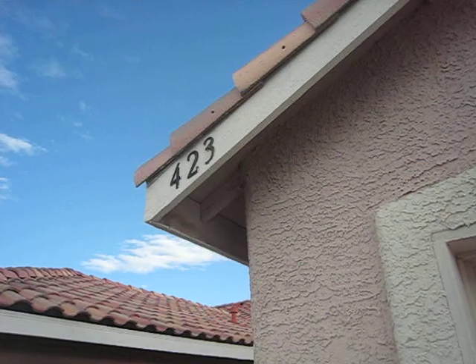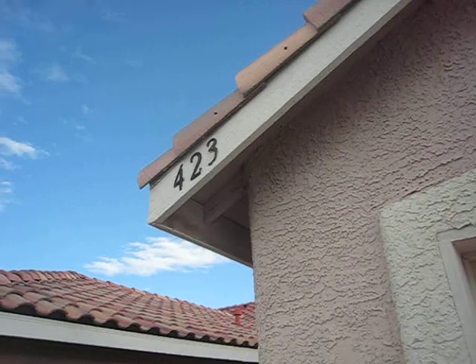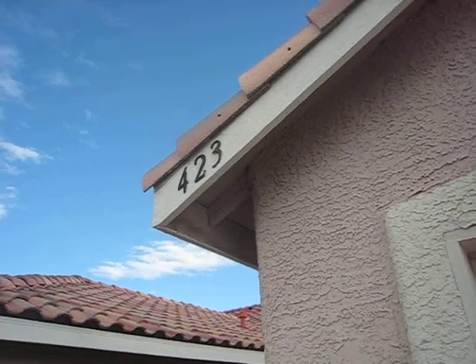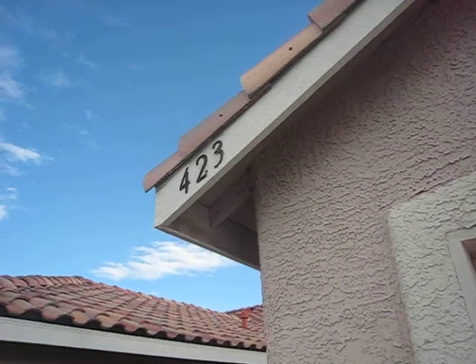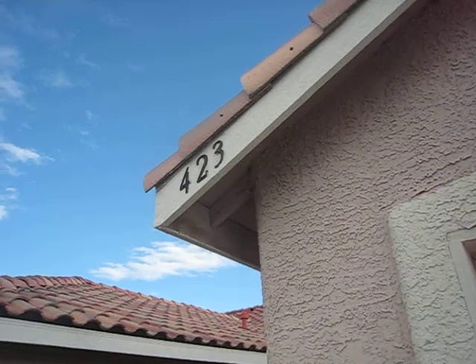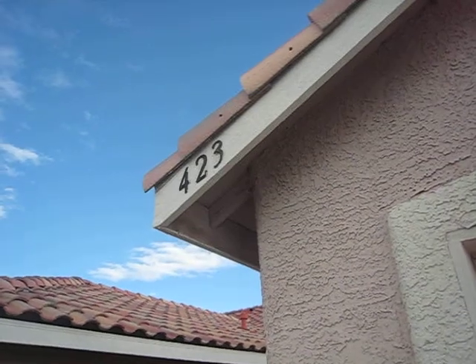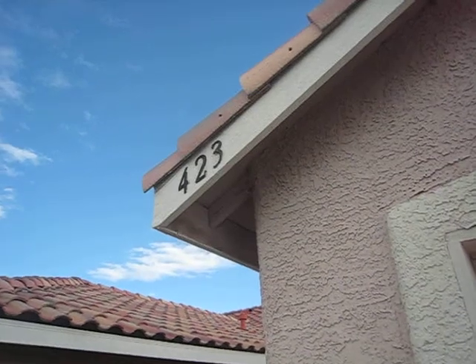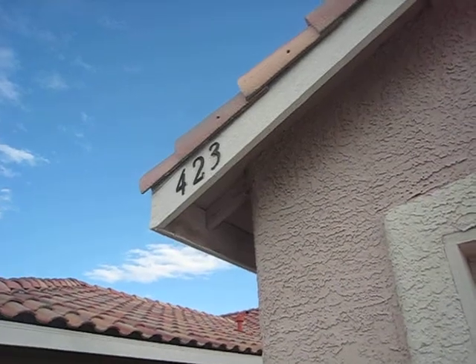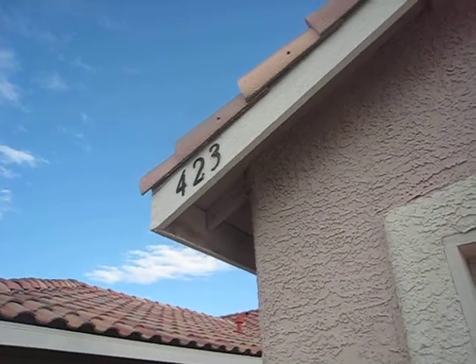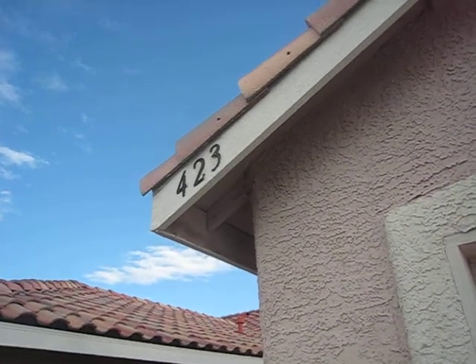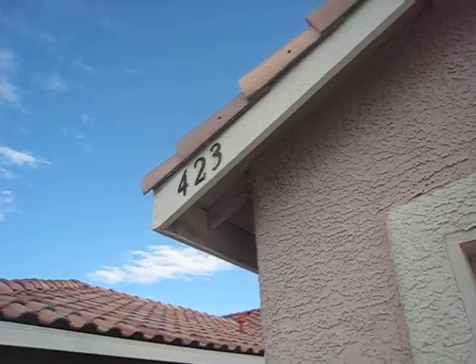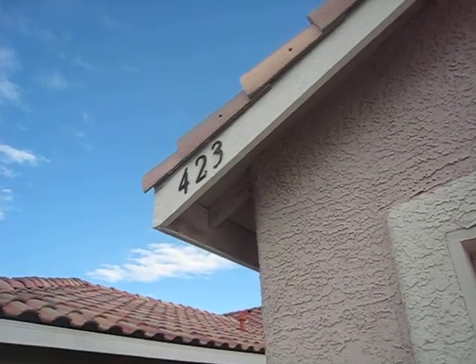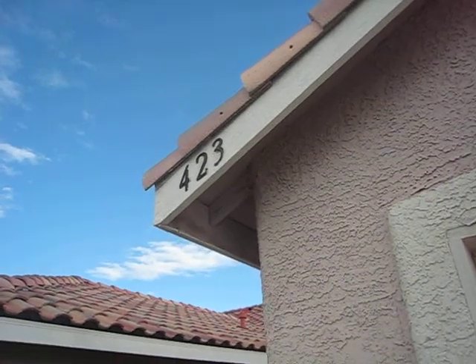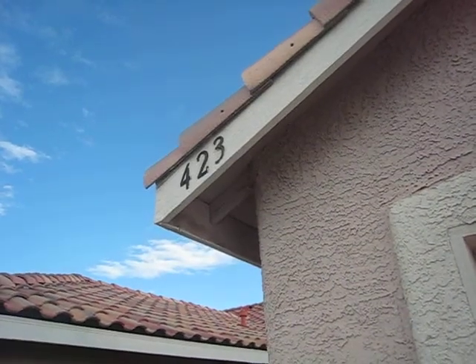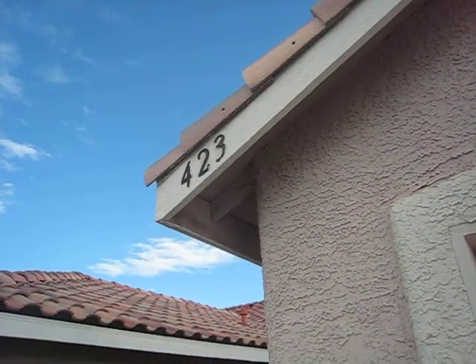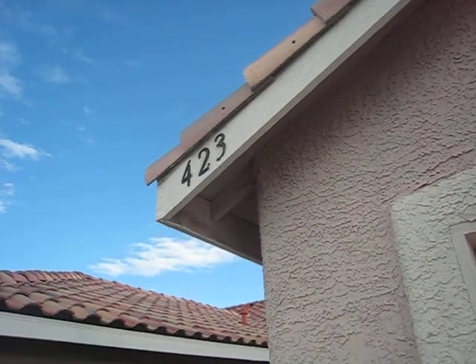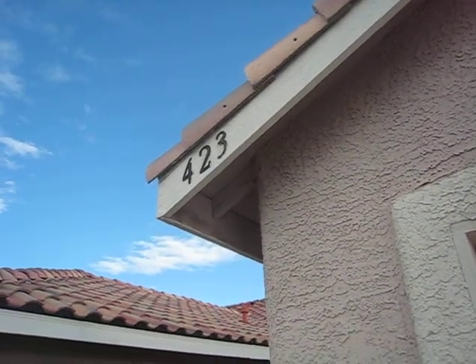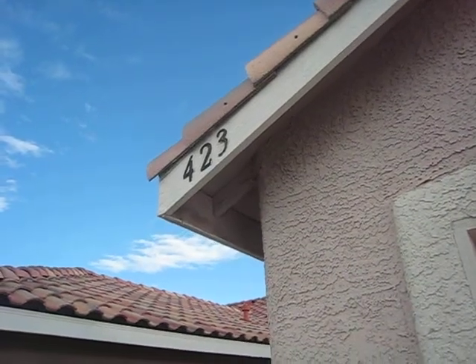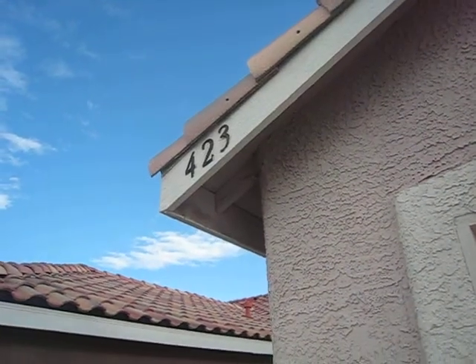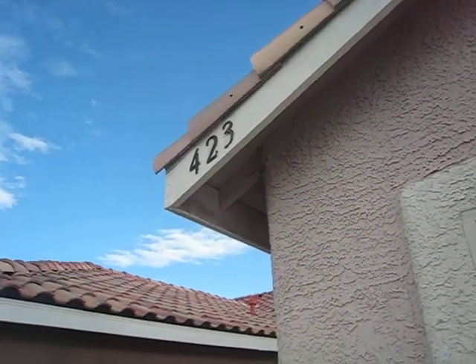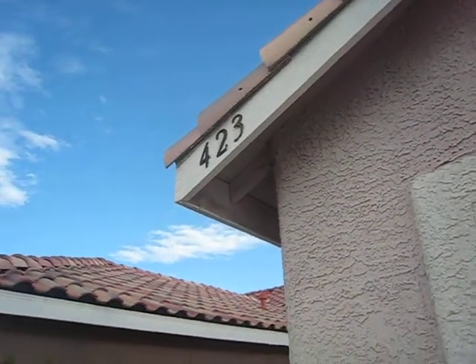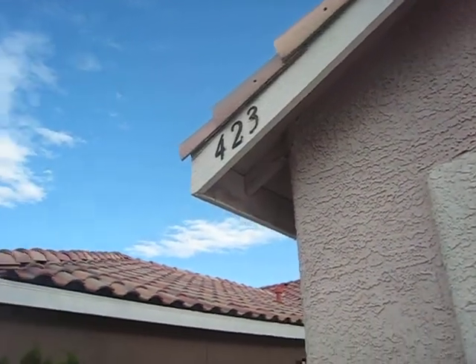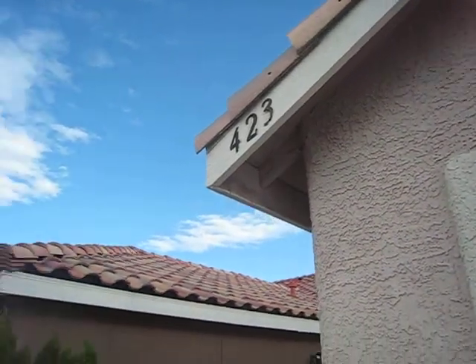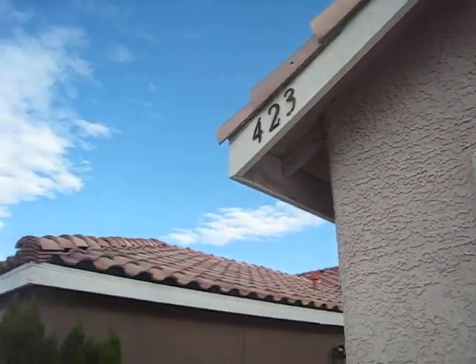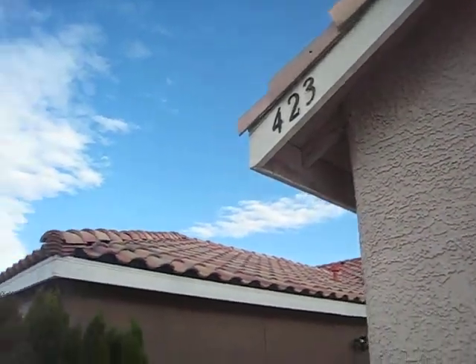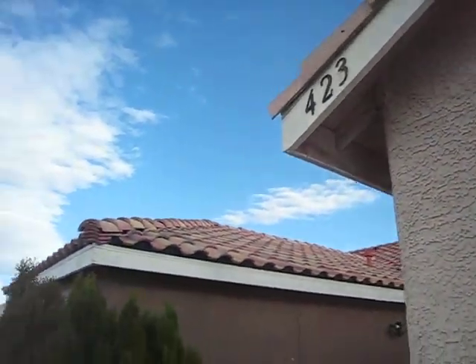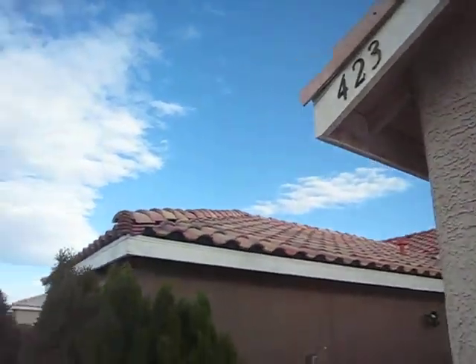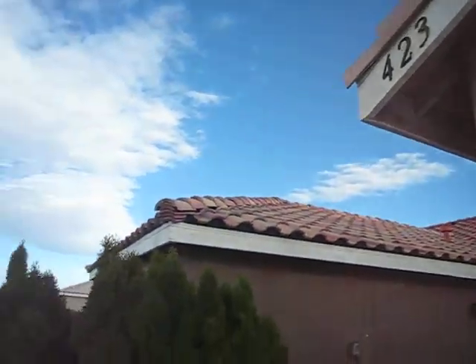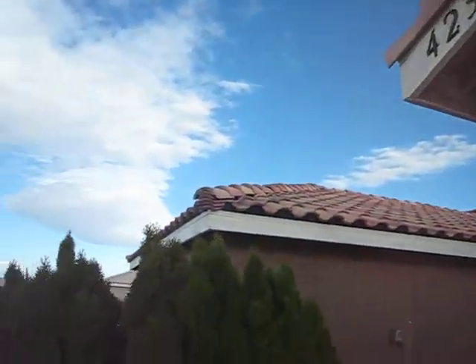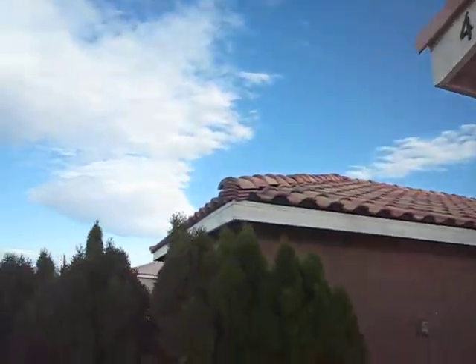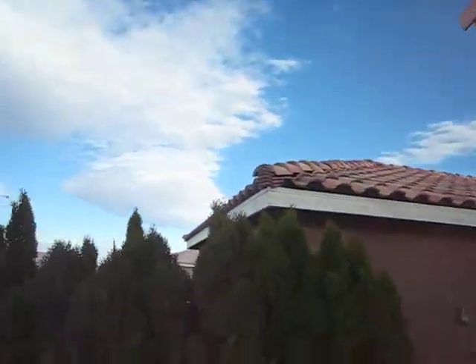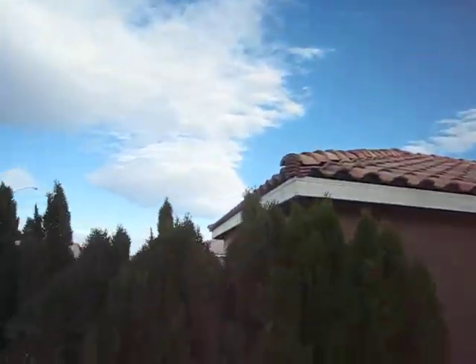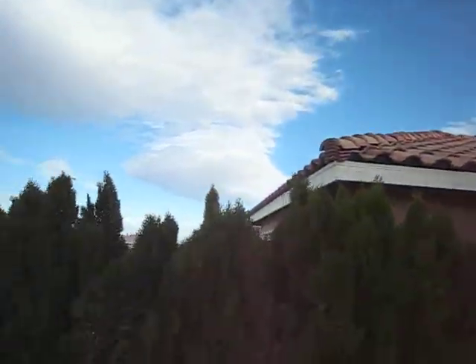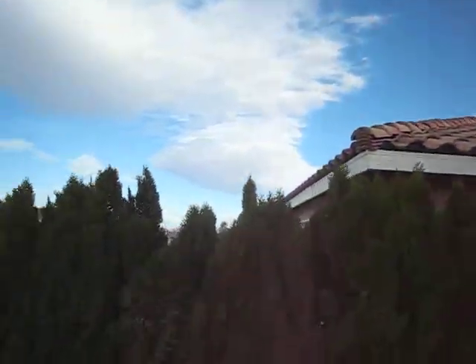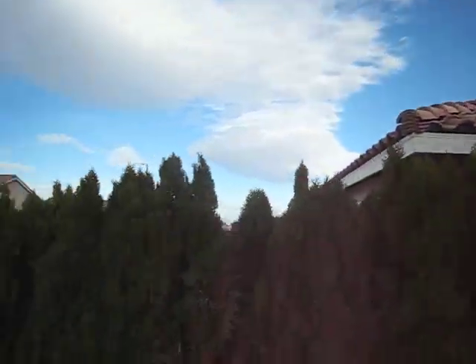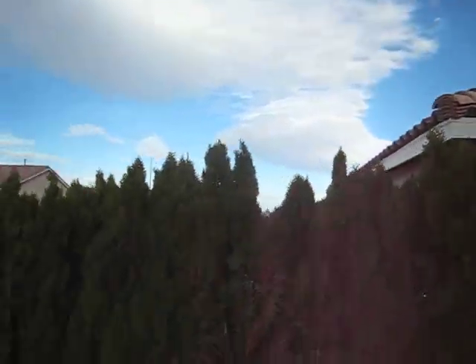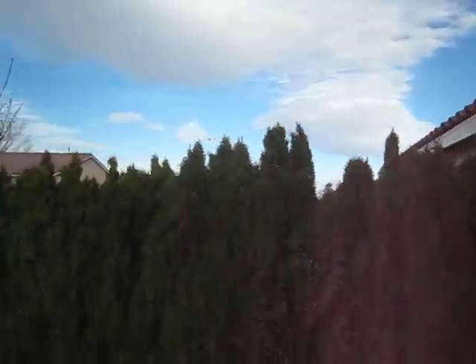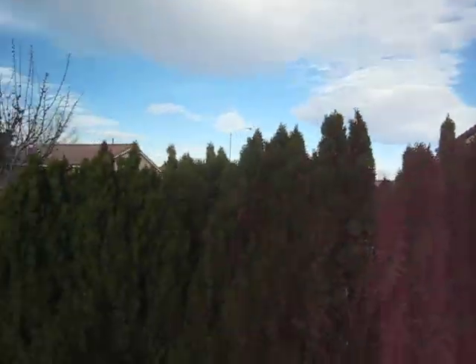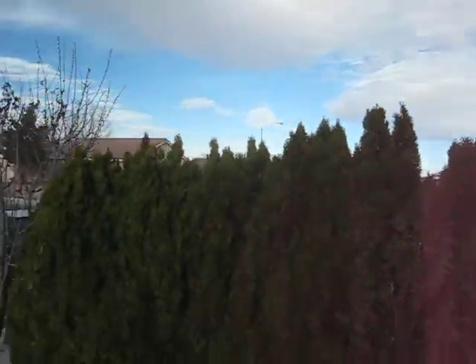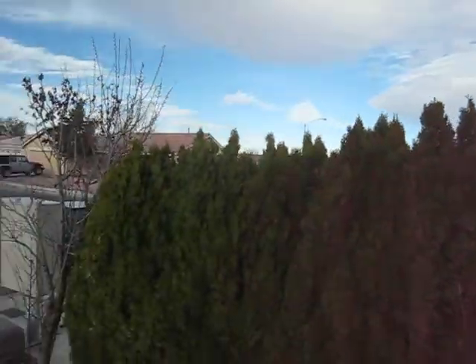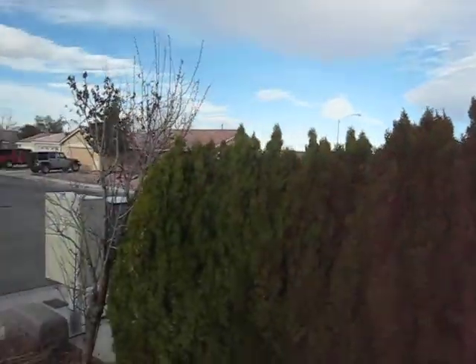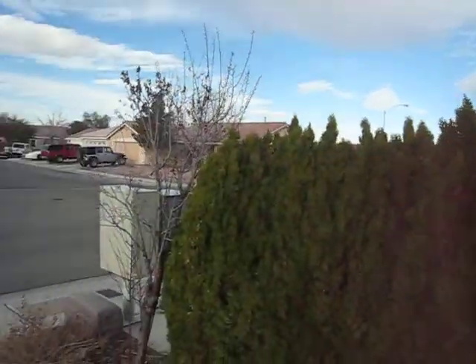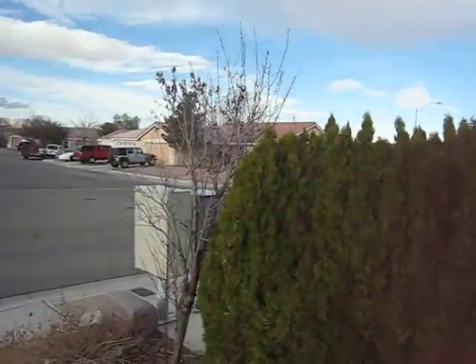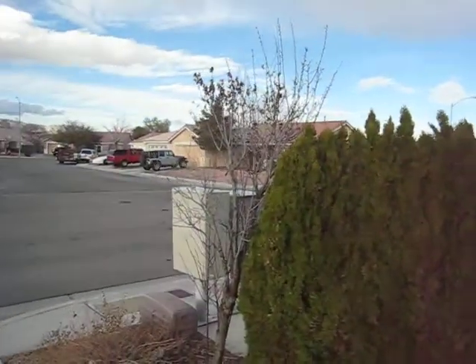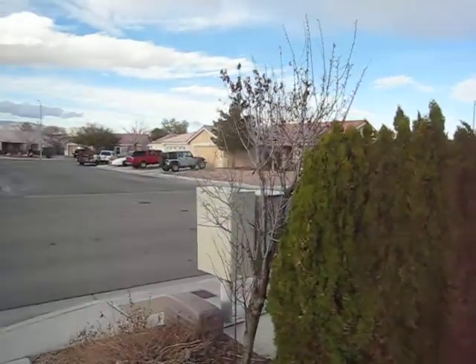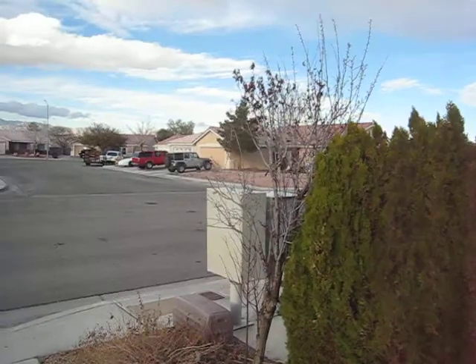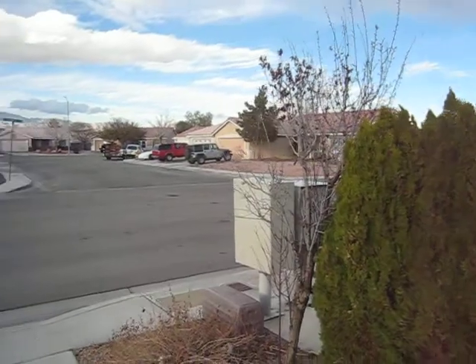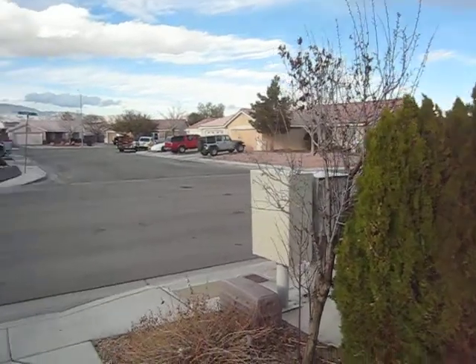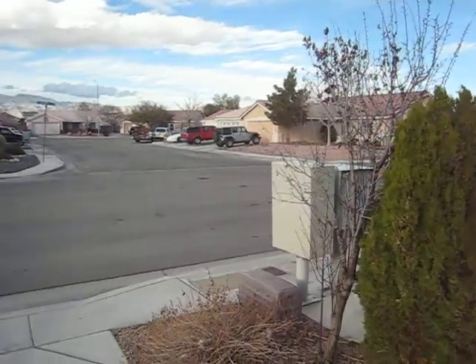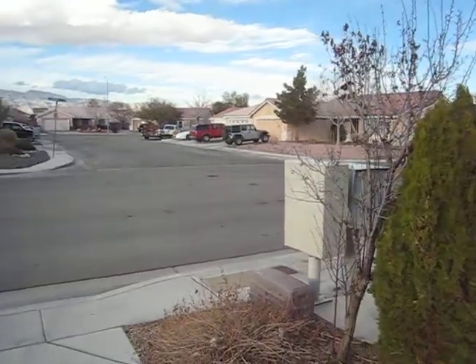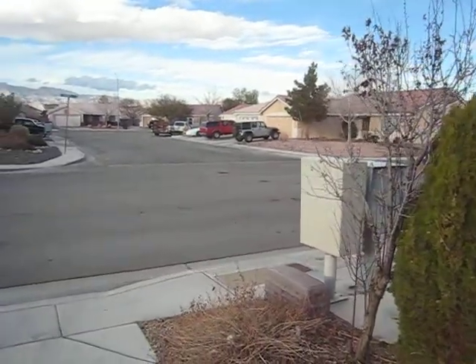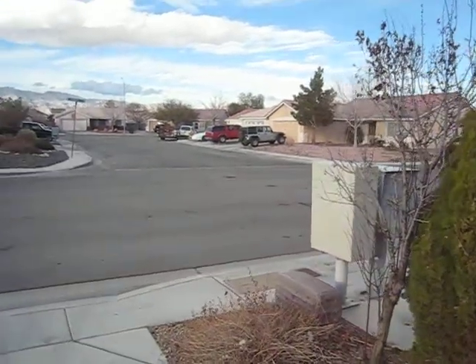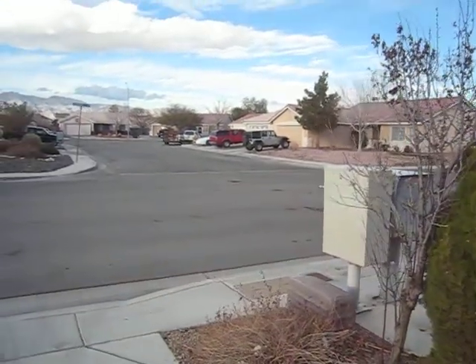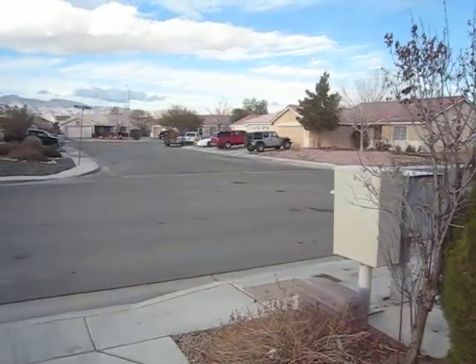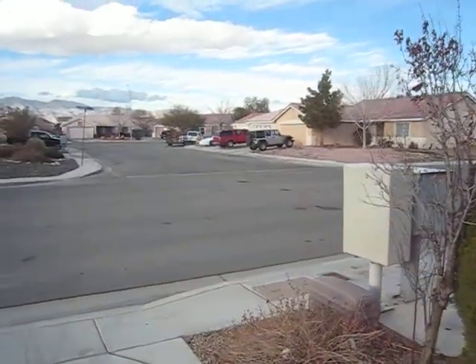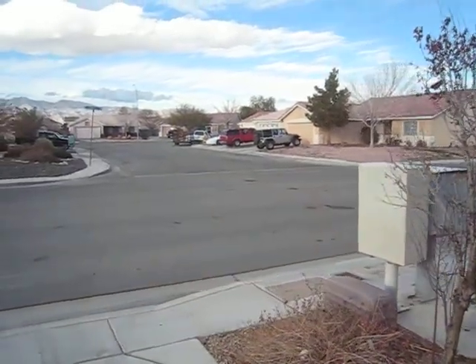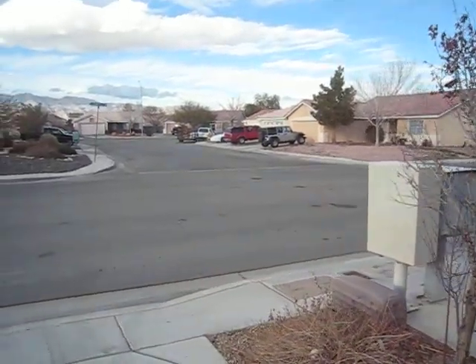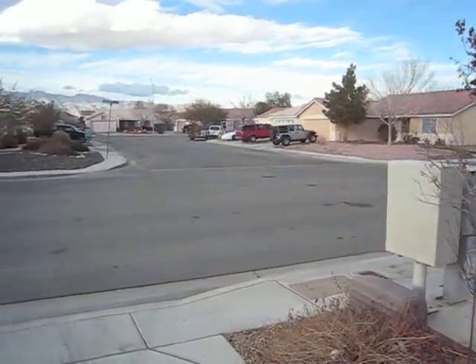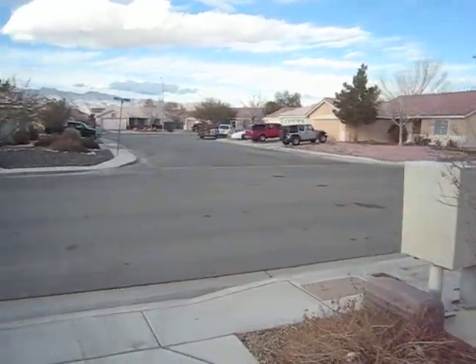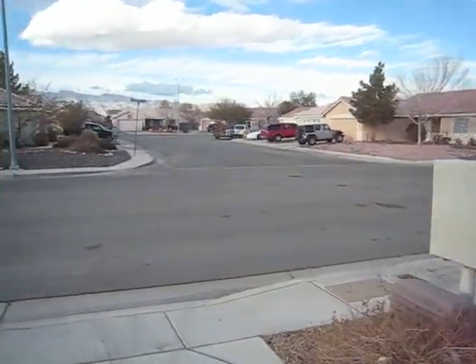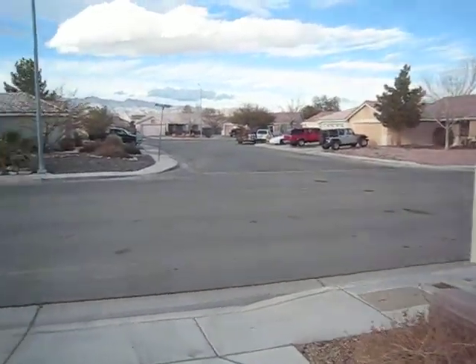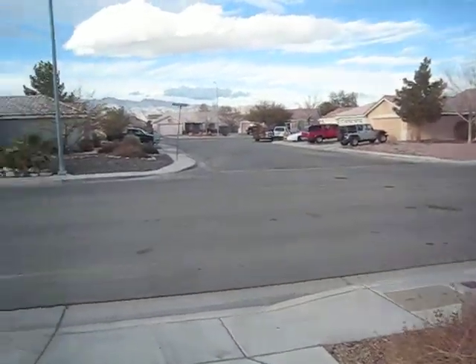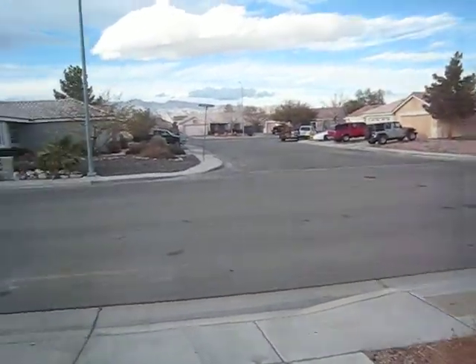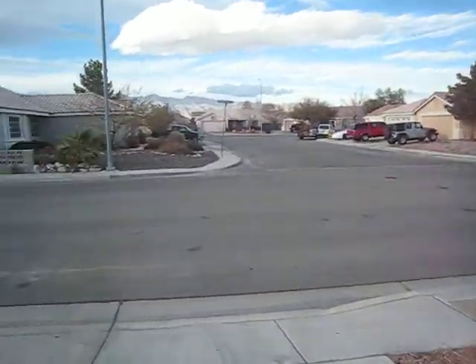Okay, we're at 423 Yarnell, and we're in a C neighborhood, C-minus.